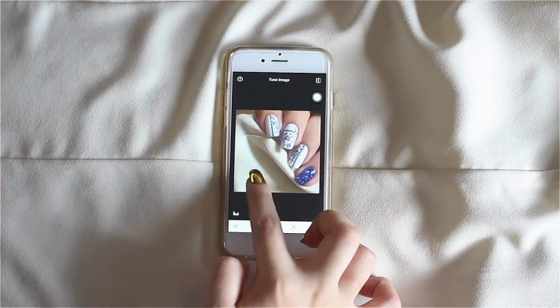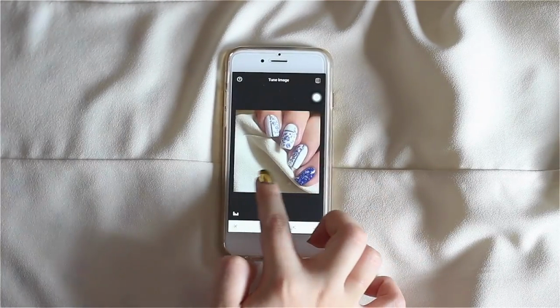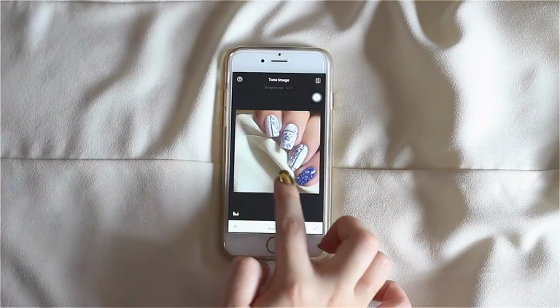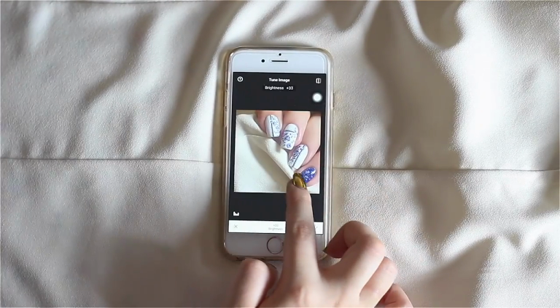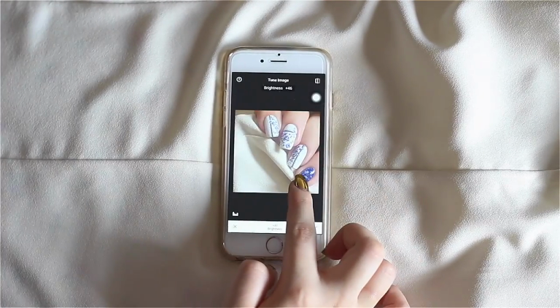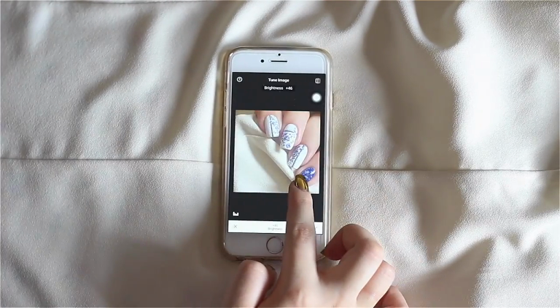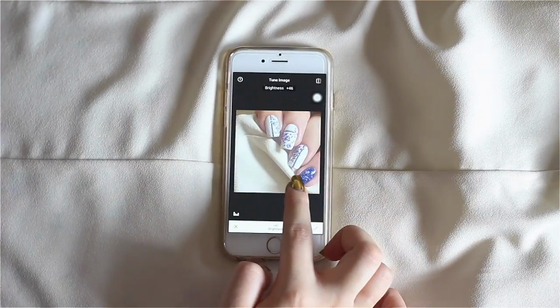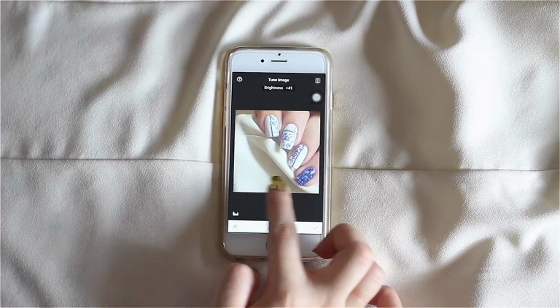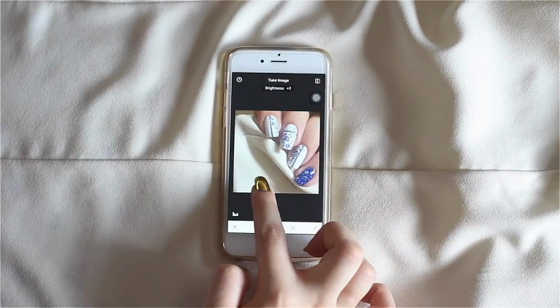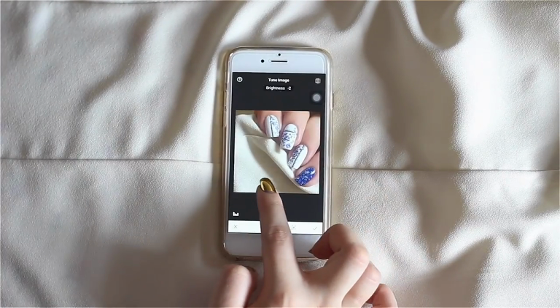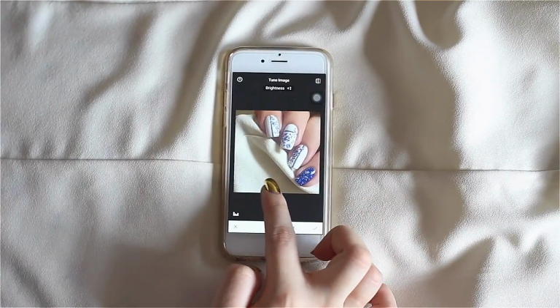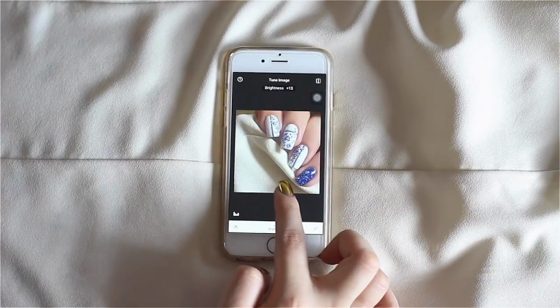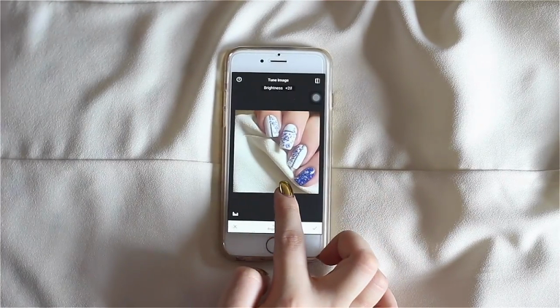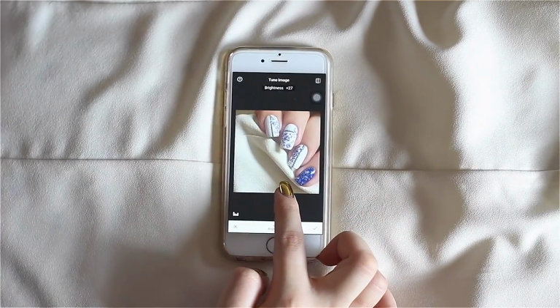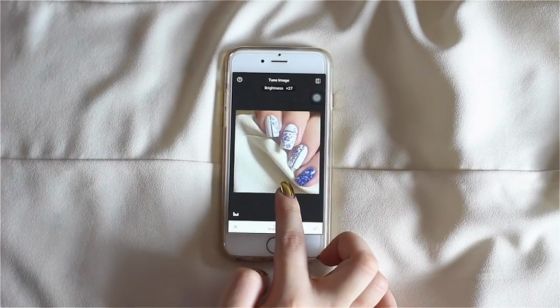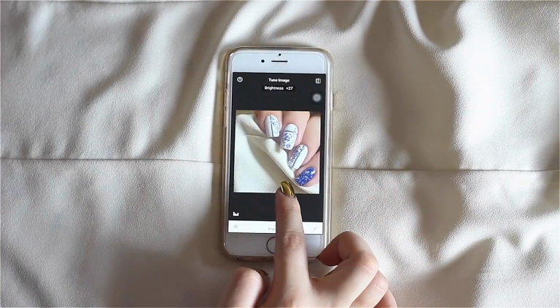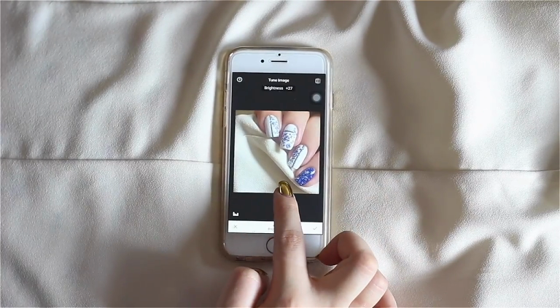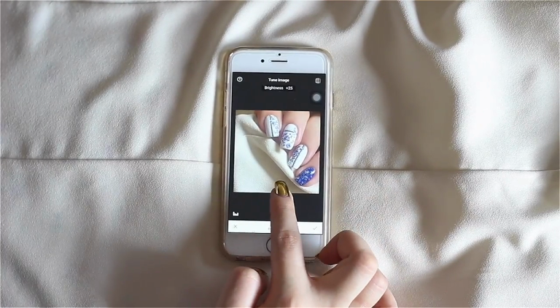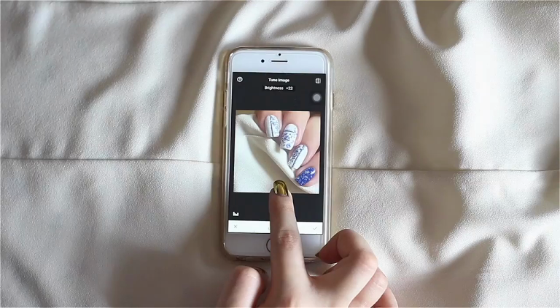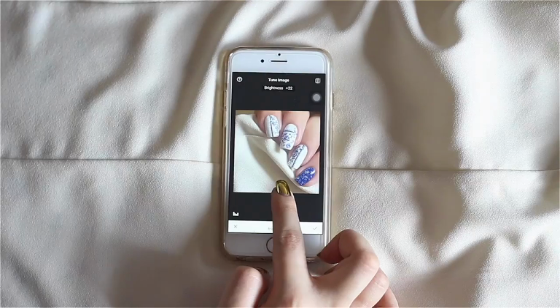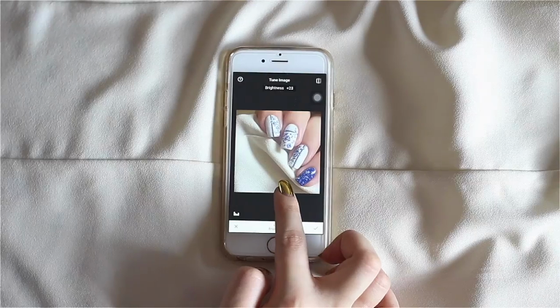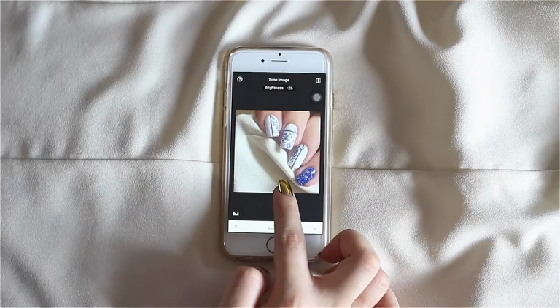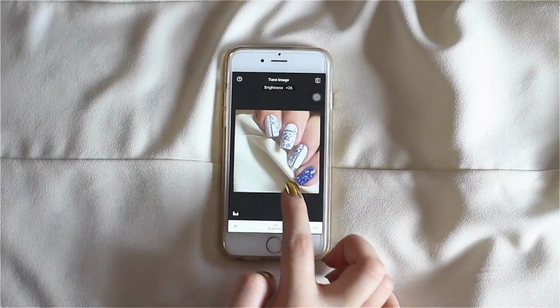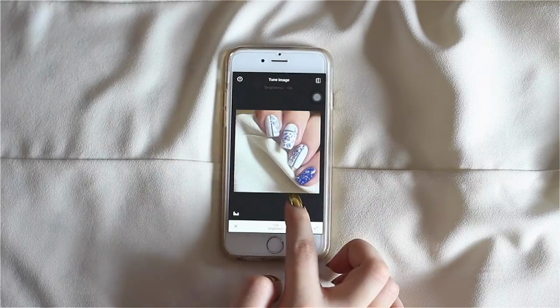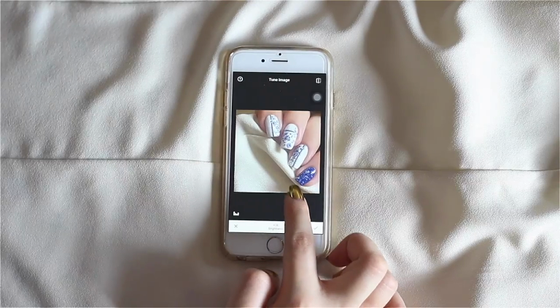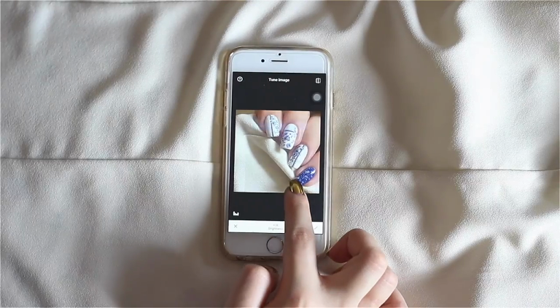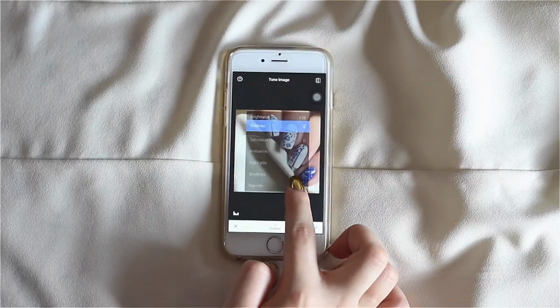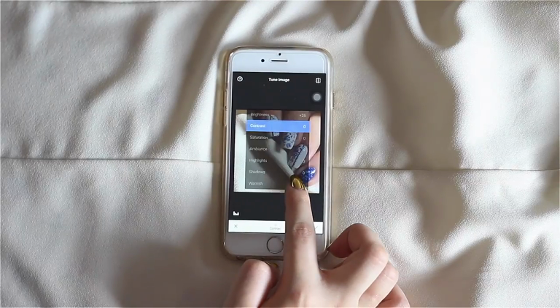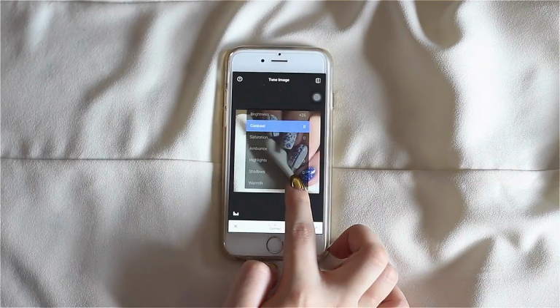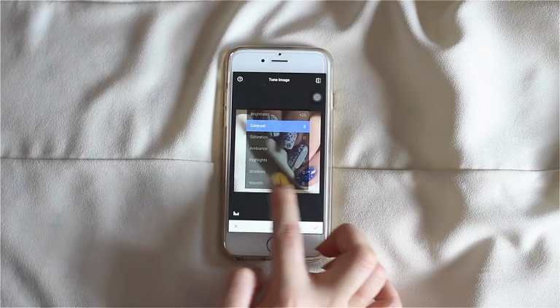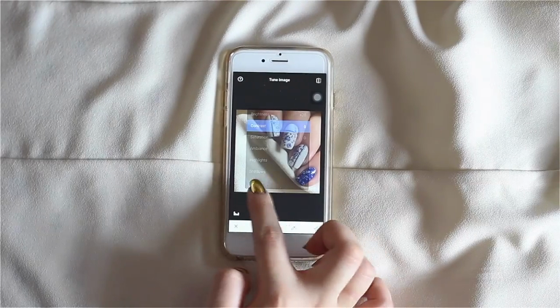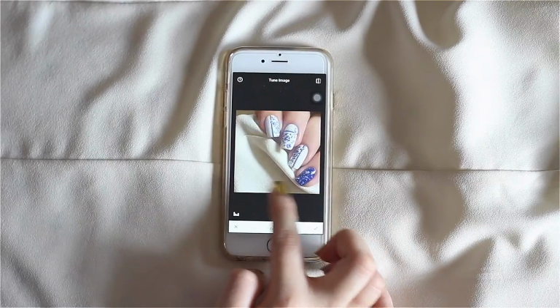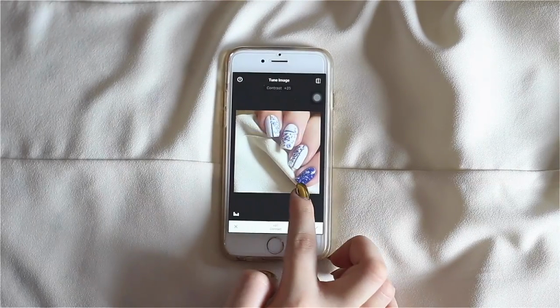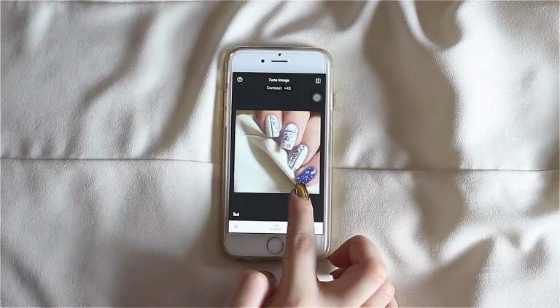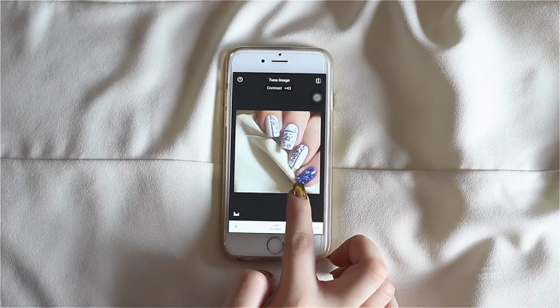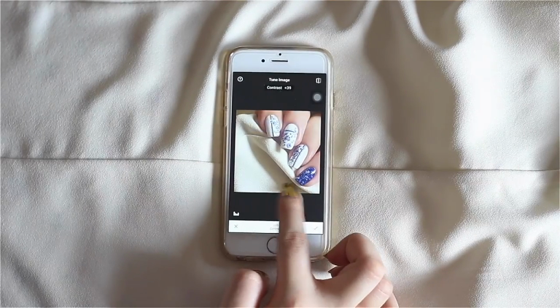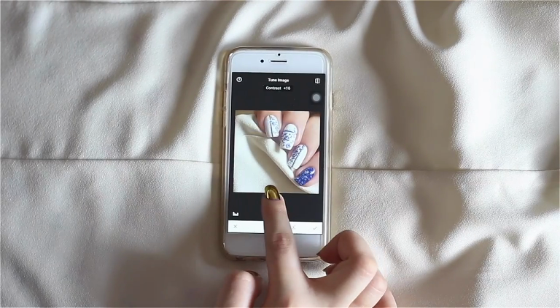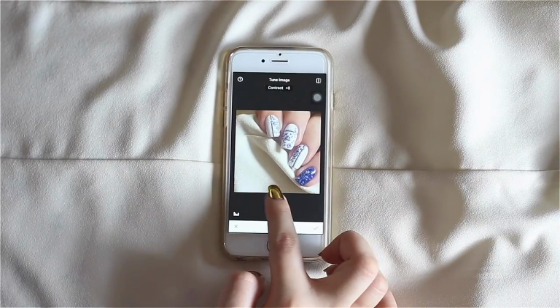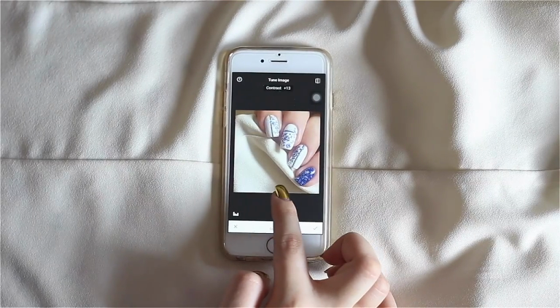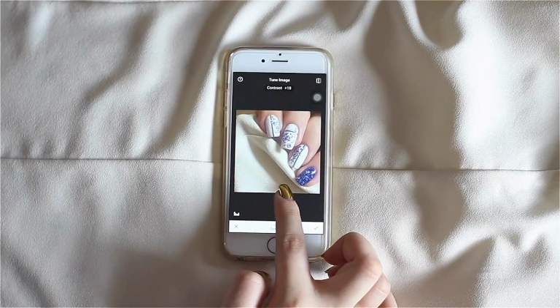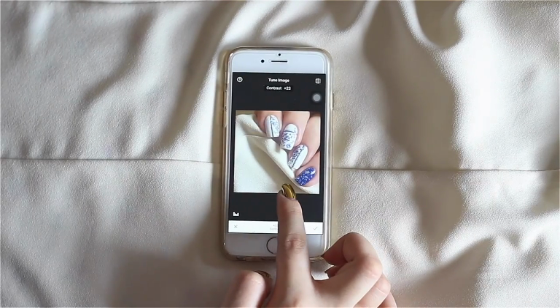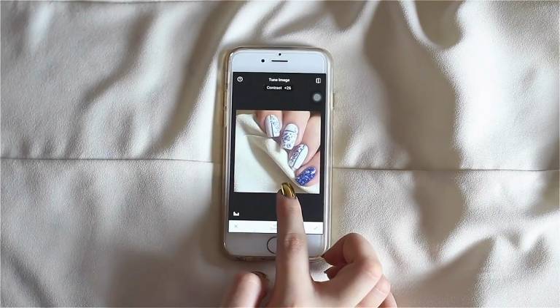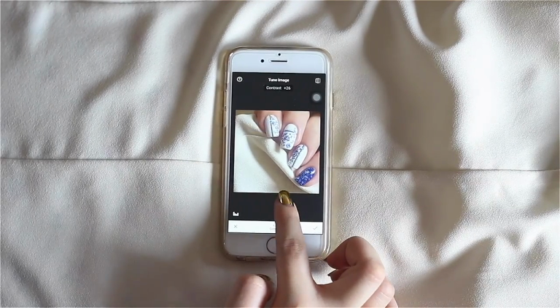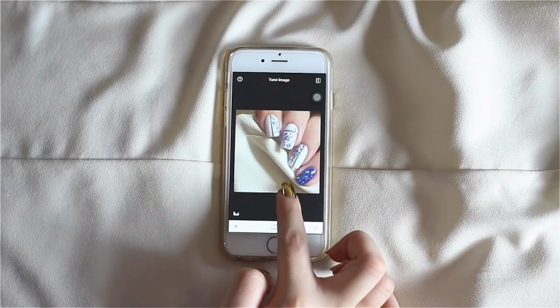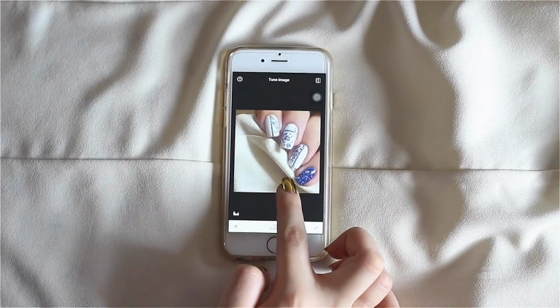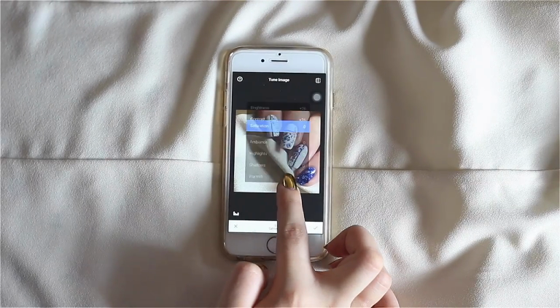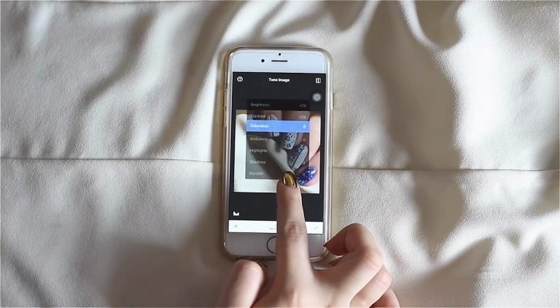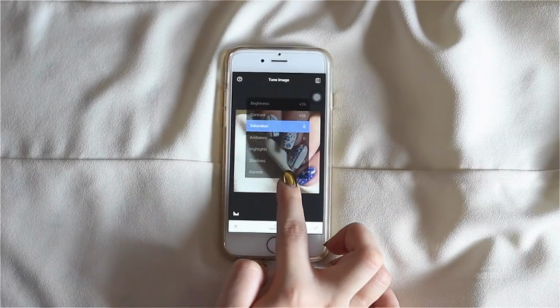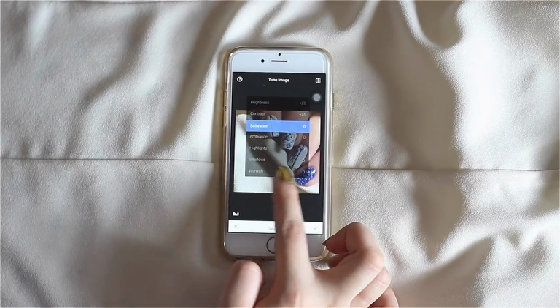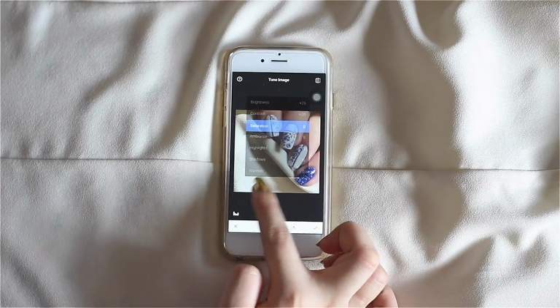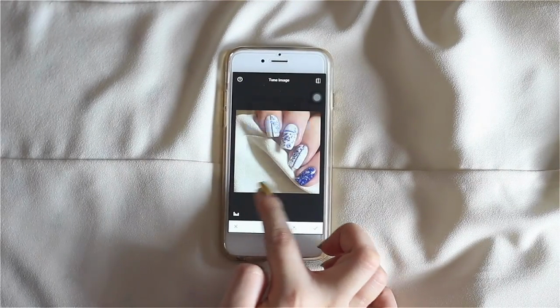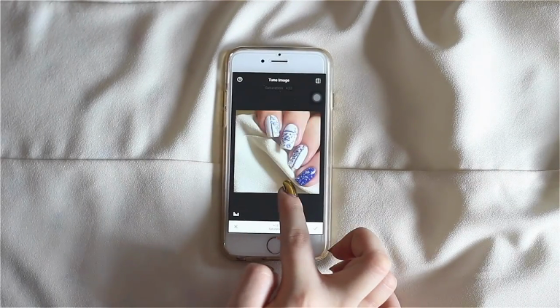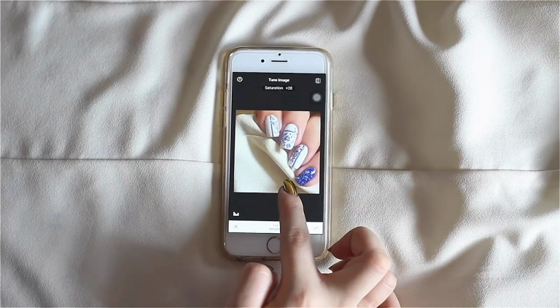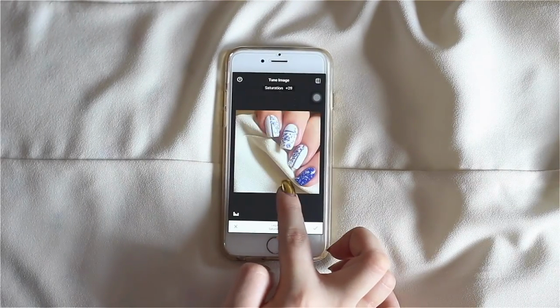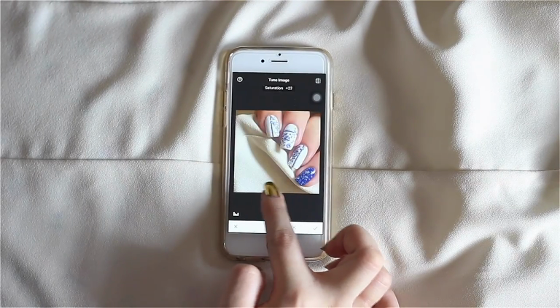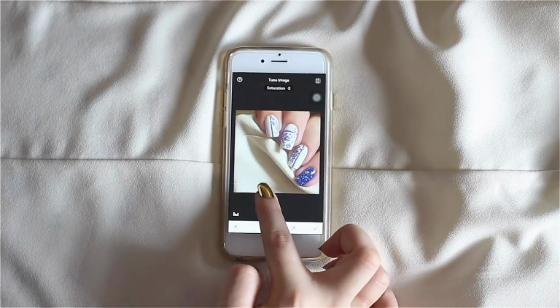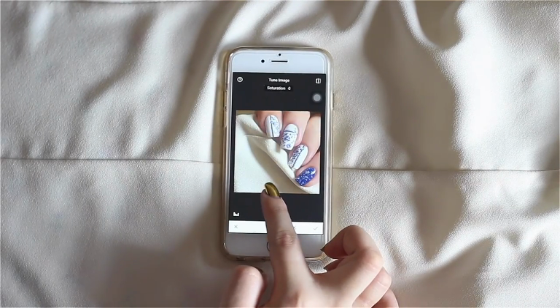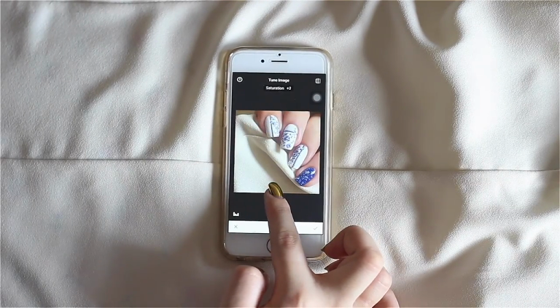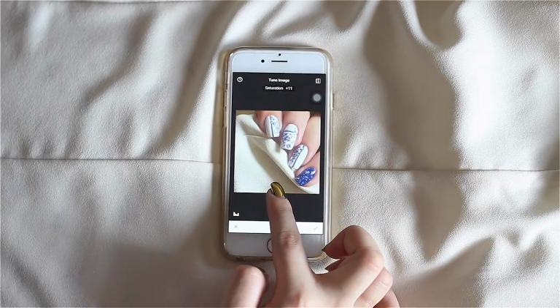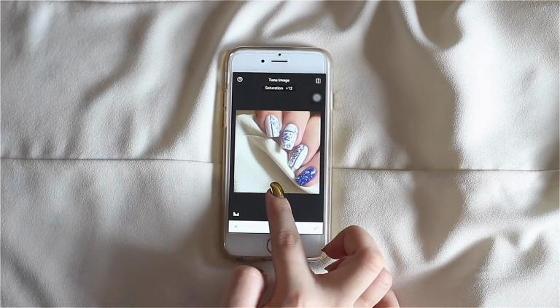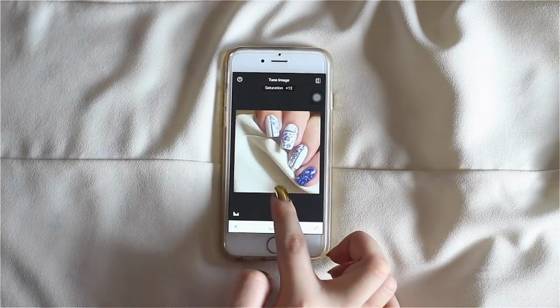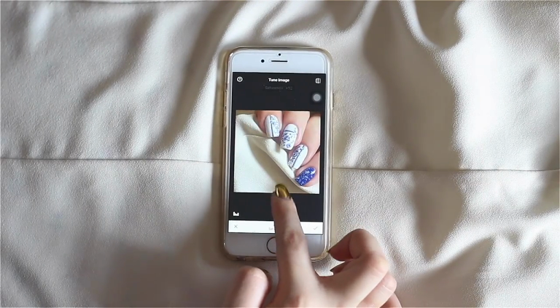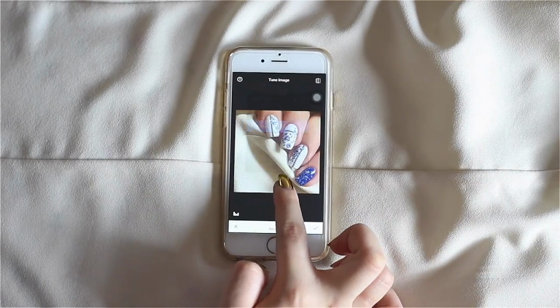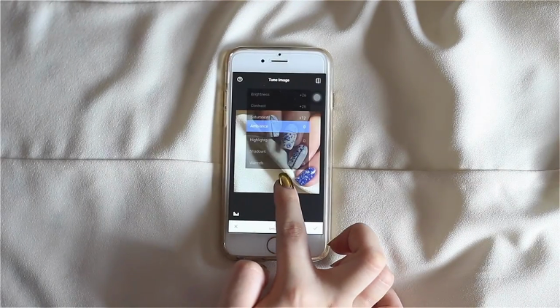I repeat this whole process for my close-up shot as well. You don't want to go over the top with editing because you want the image to remain true to color.